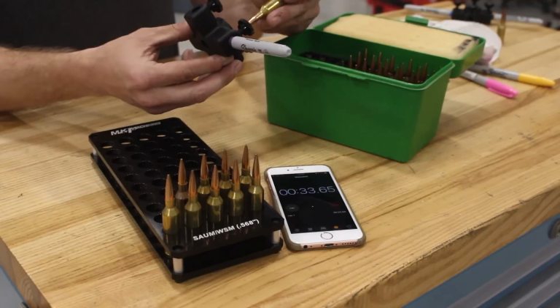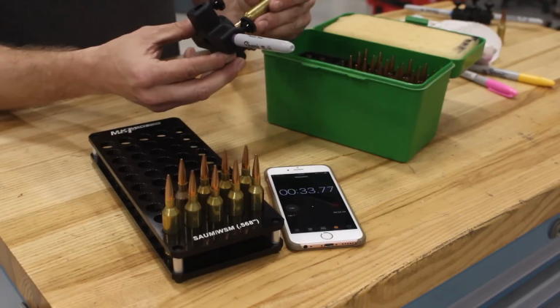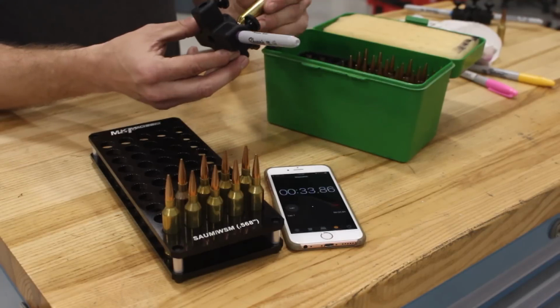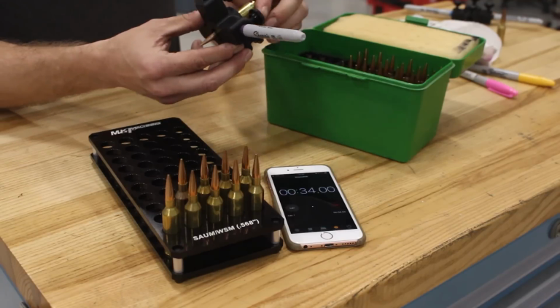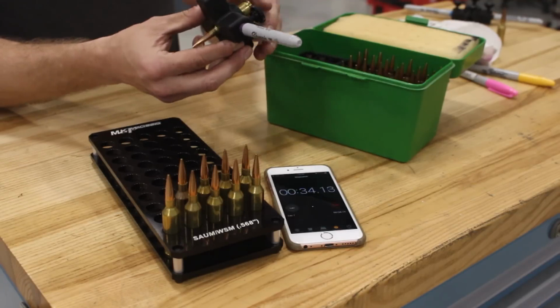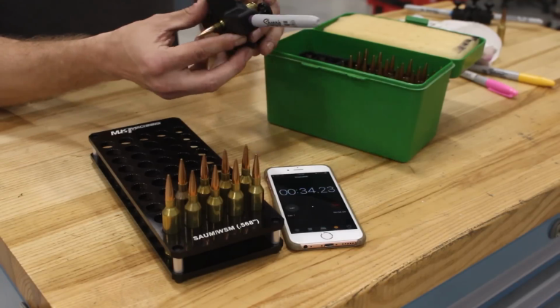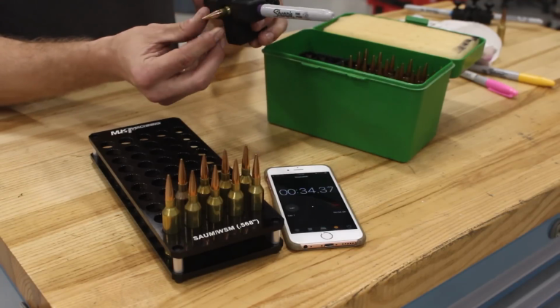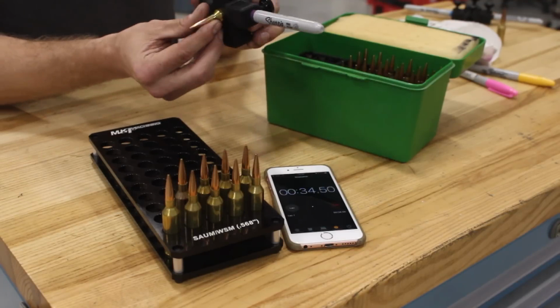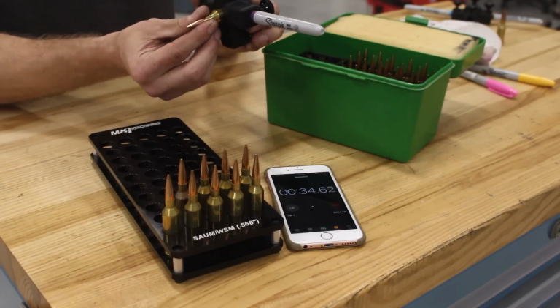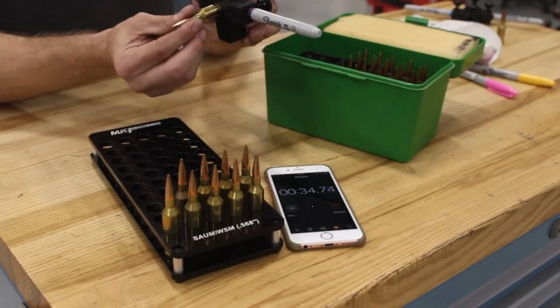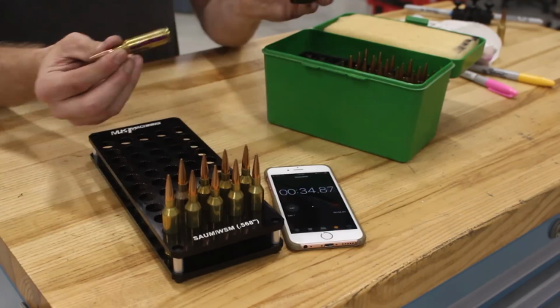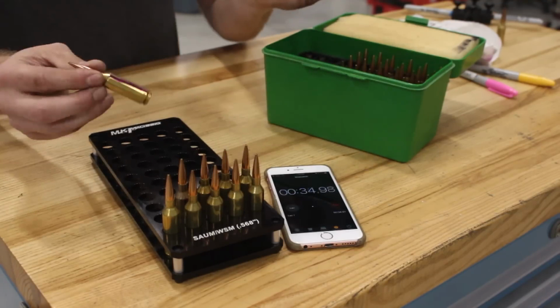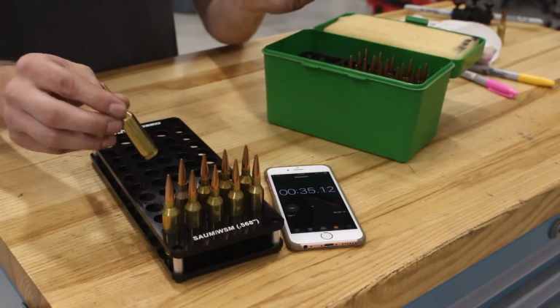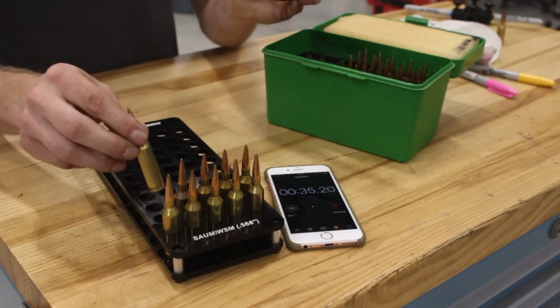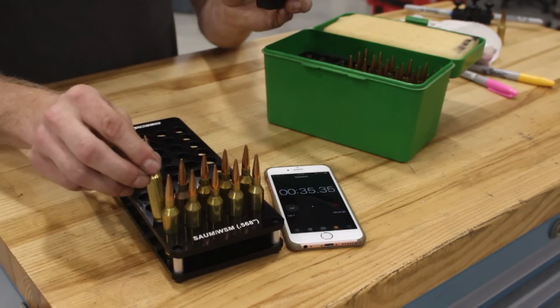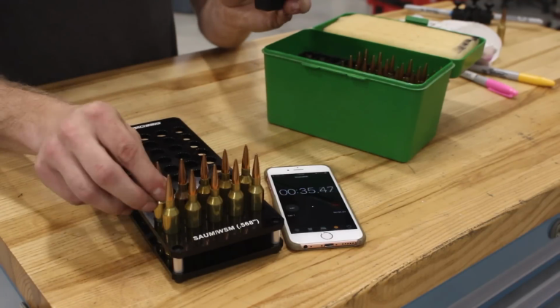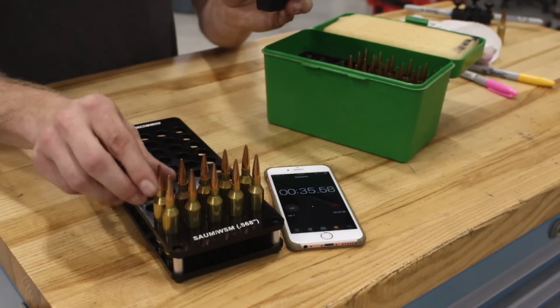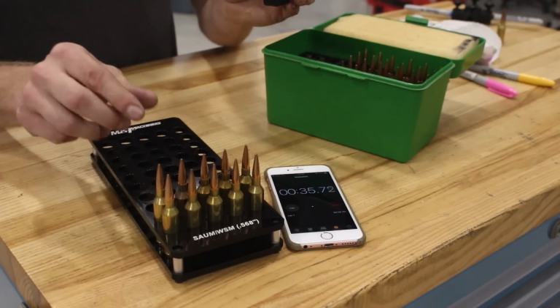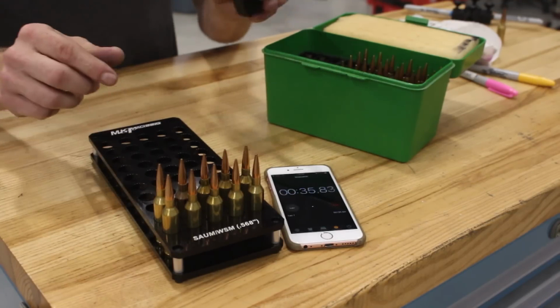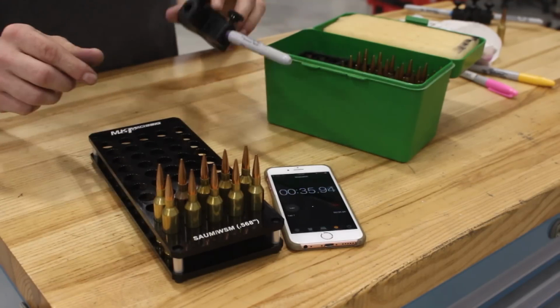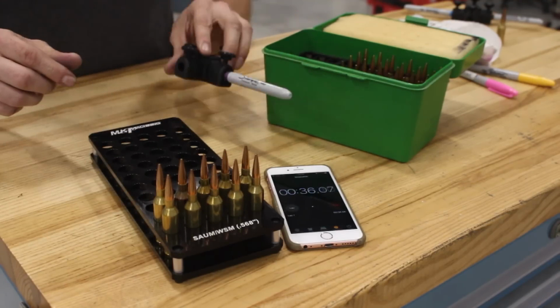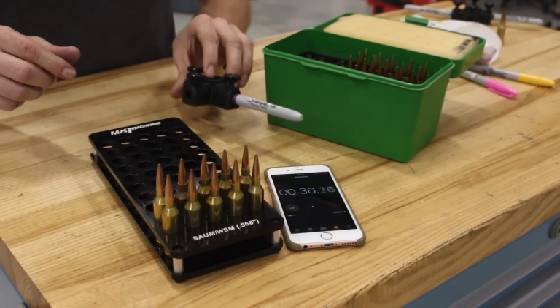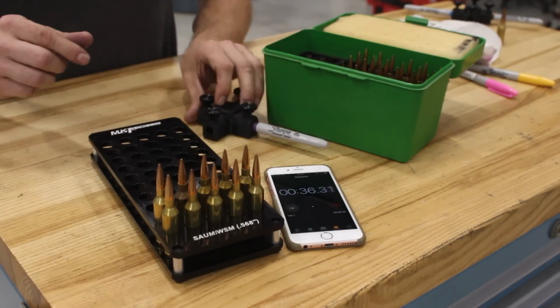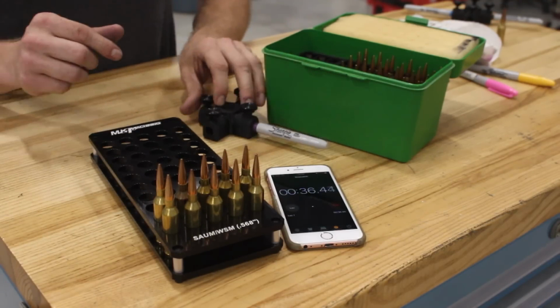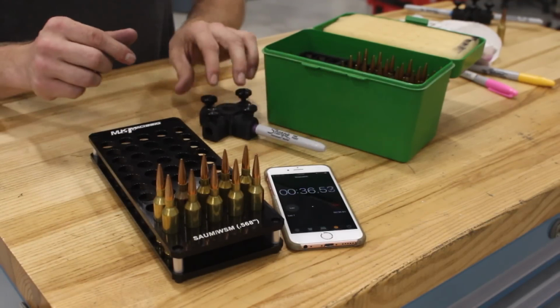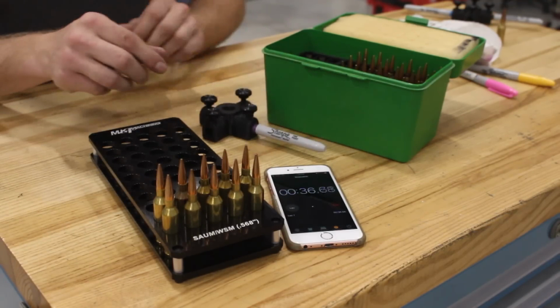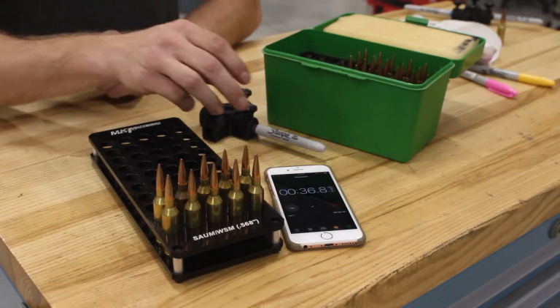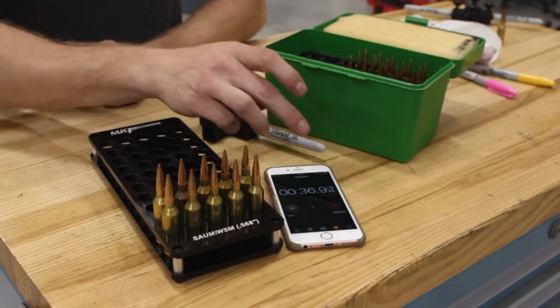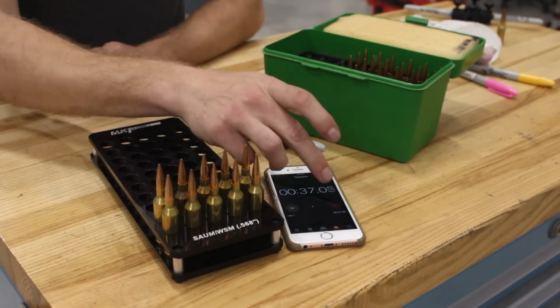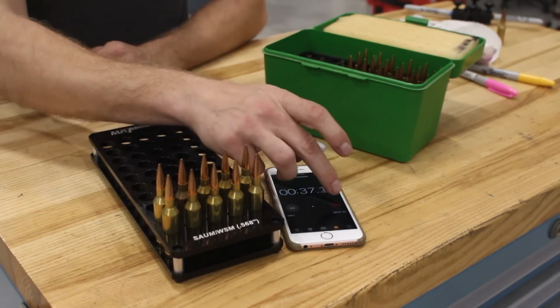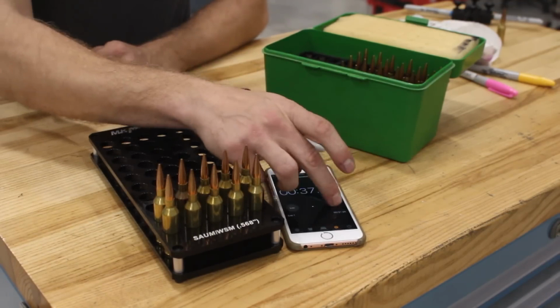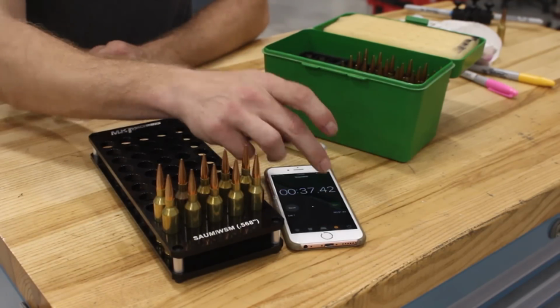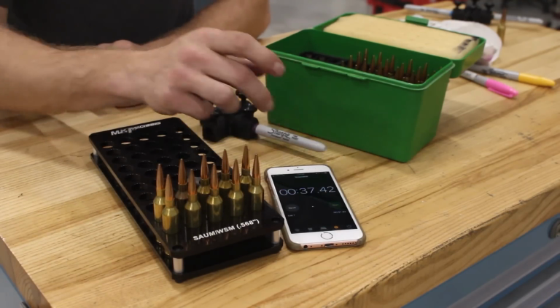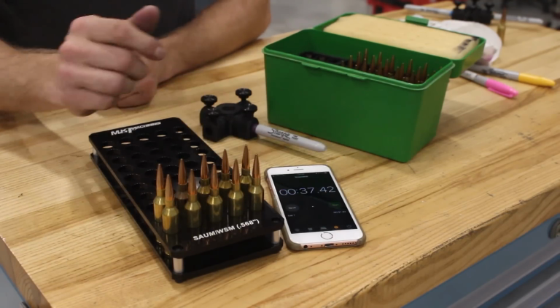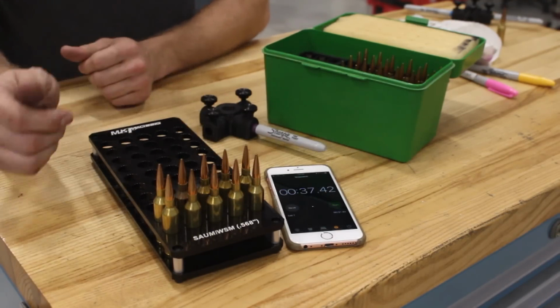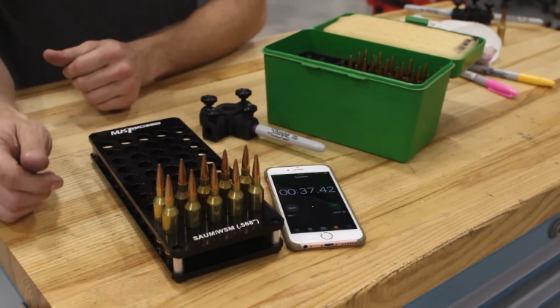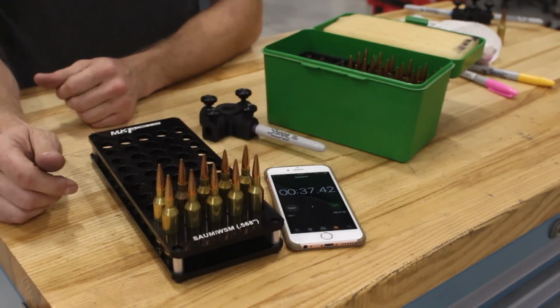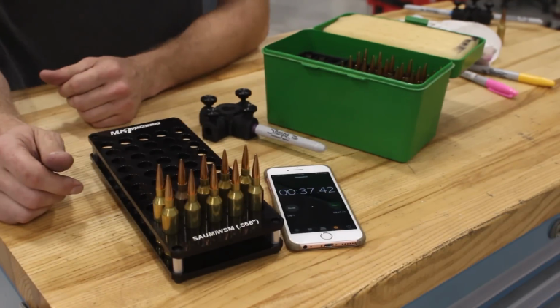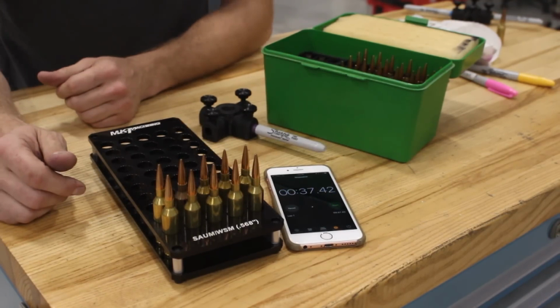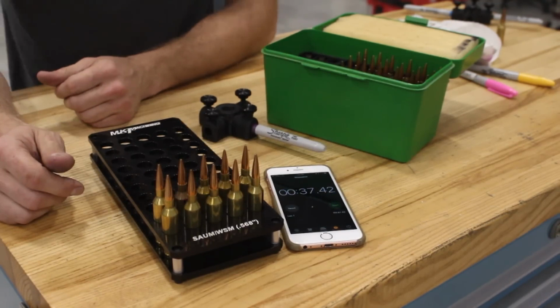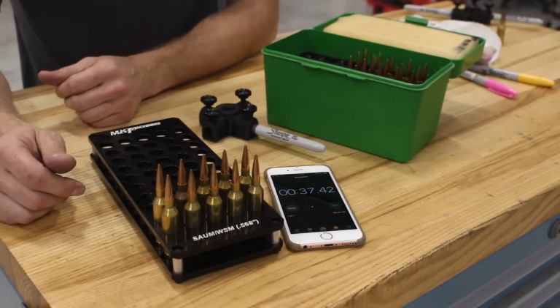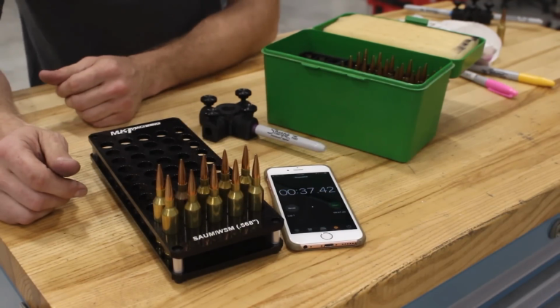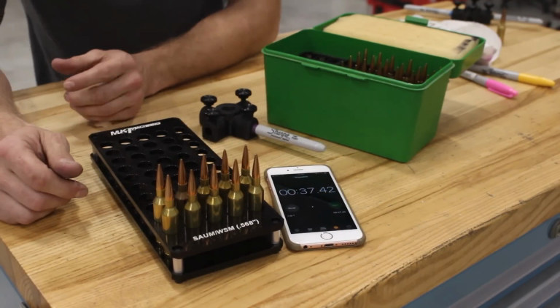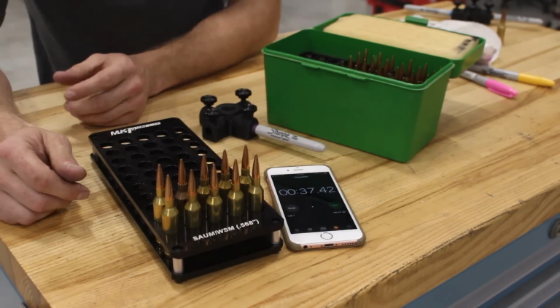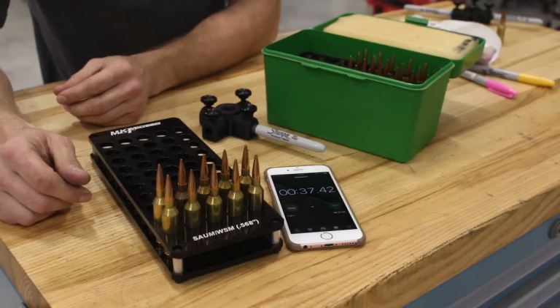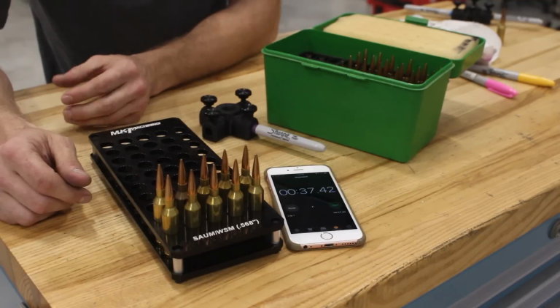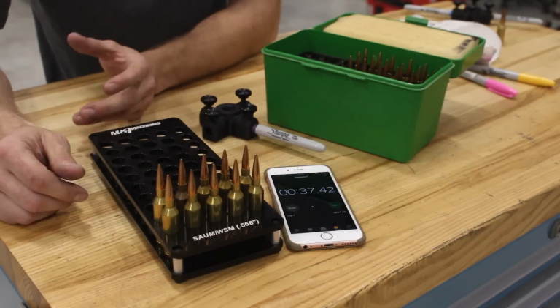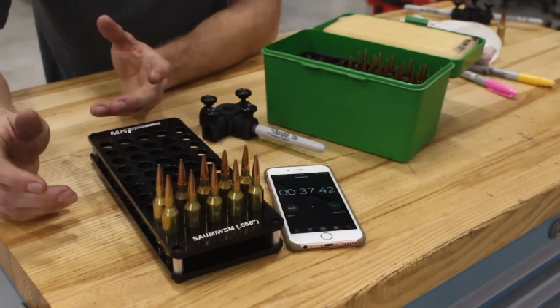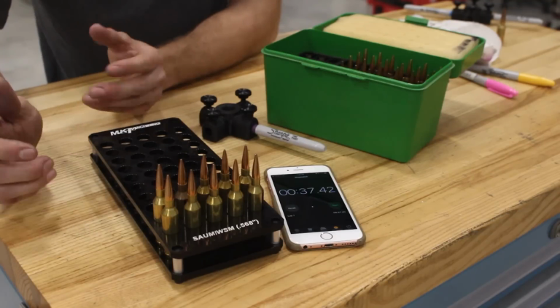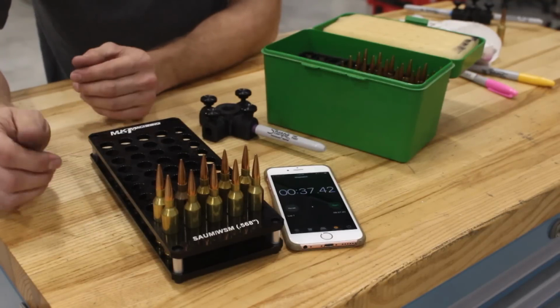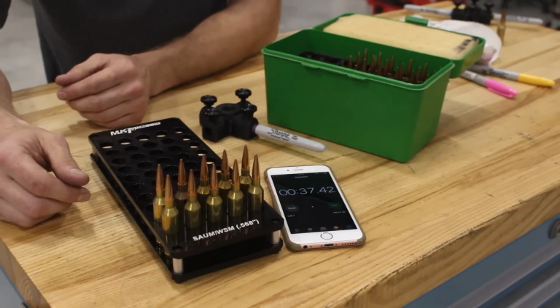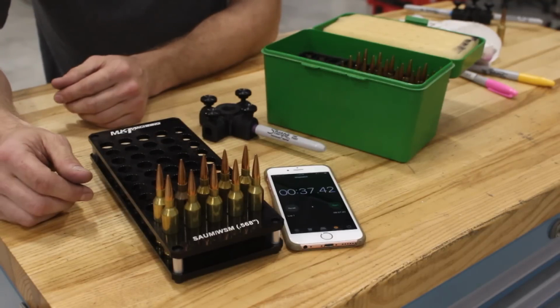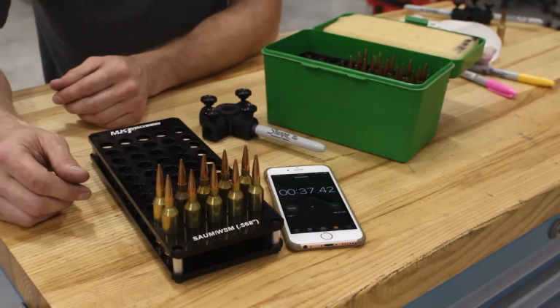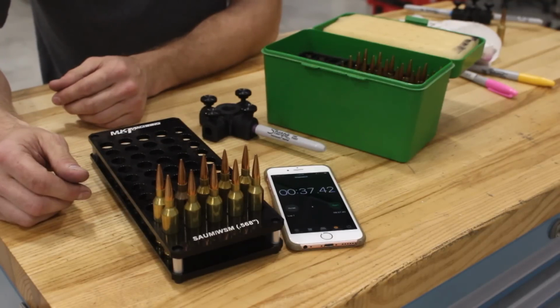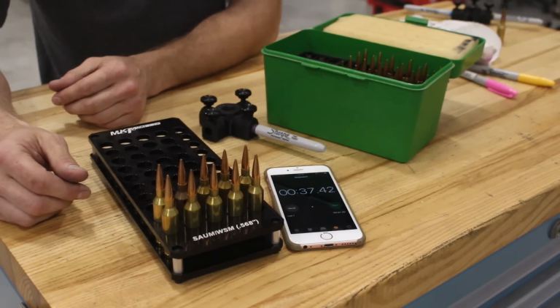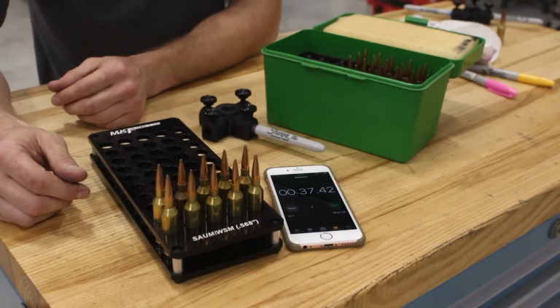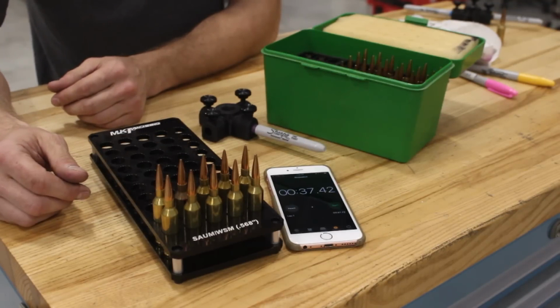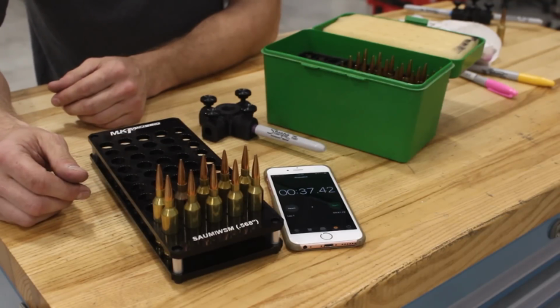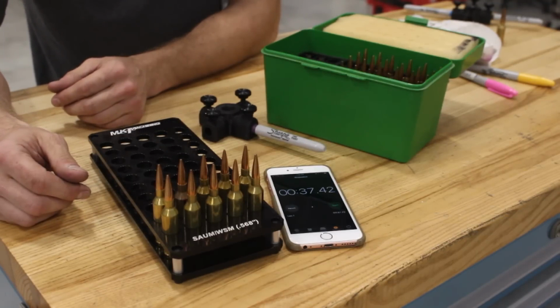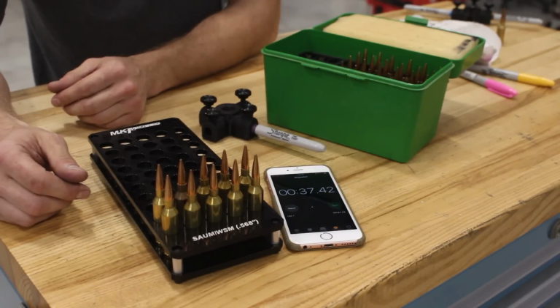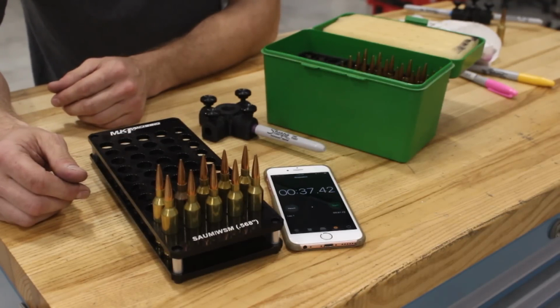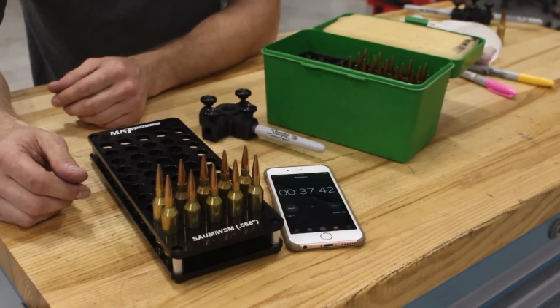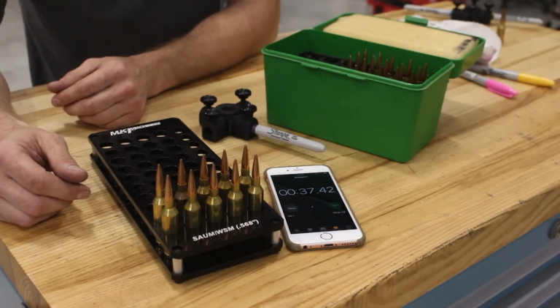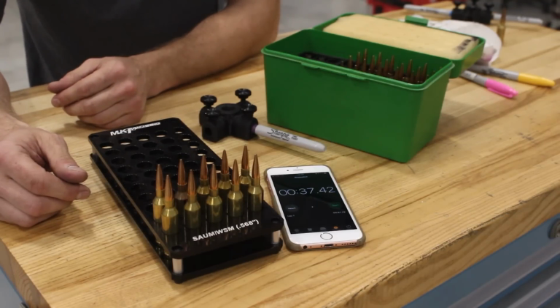And if you shoot .308 we have hot pink Sharpies. If you're a 6.5 Creedmoor shooter, we can hook you up with a nice lavender color as well.